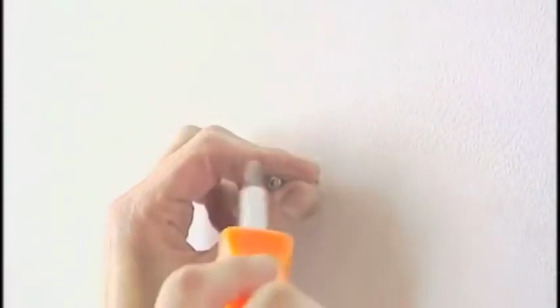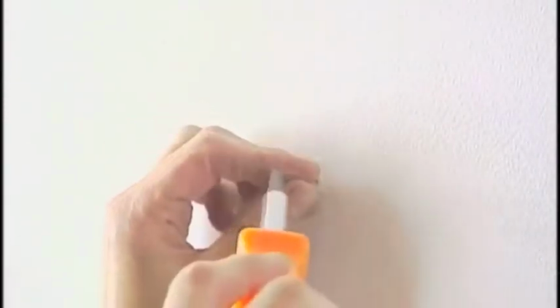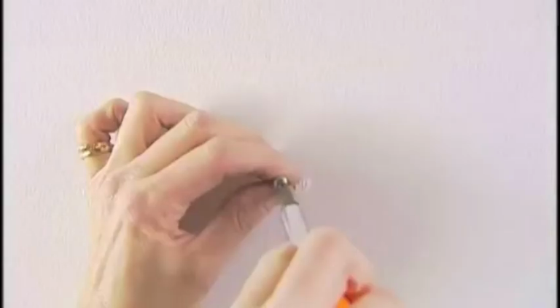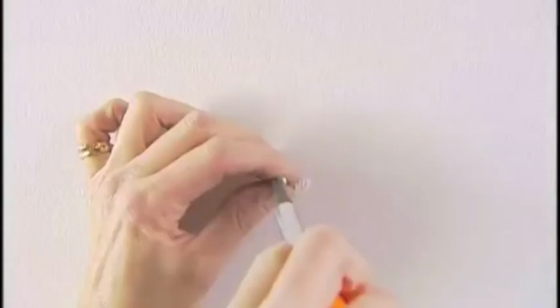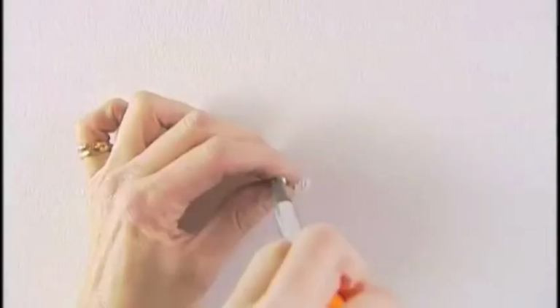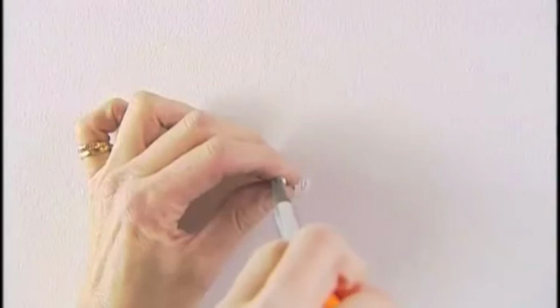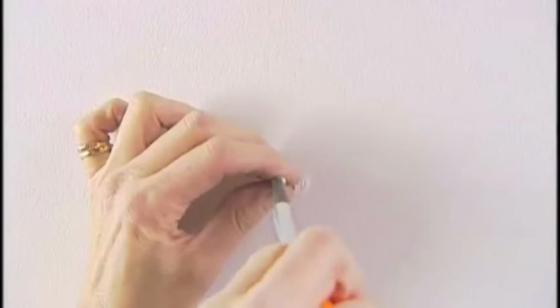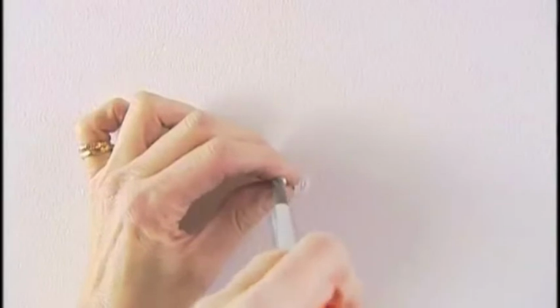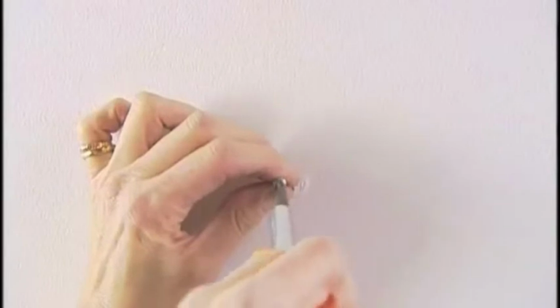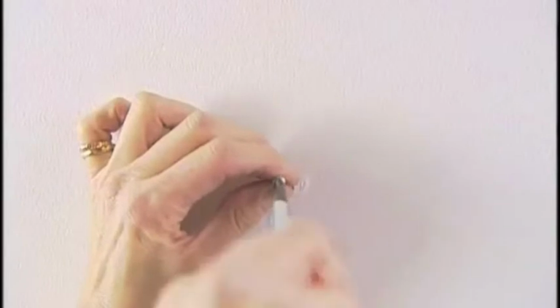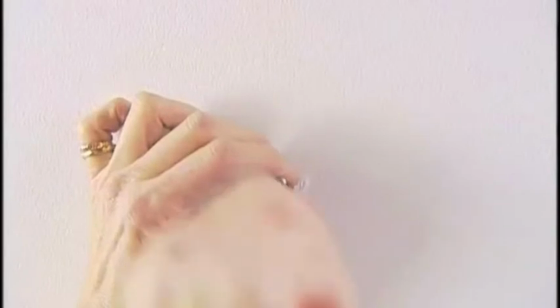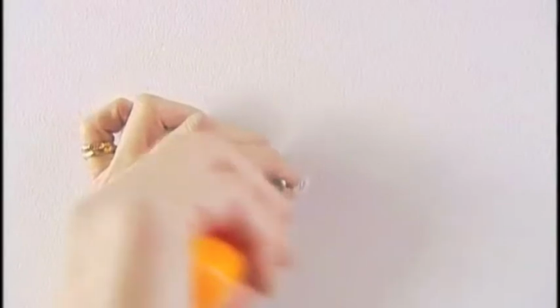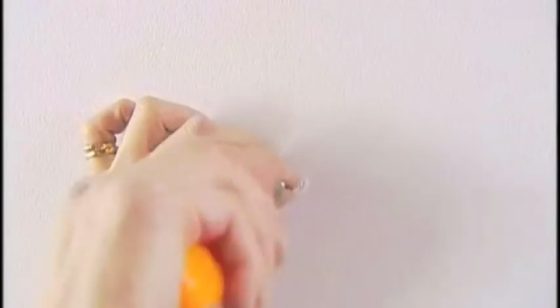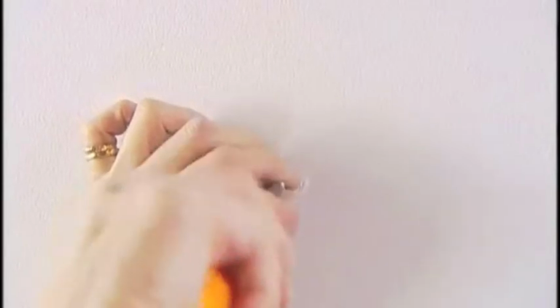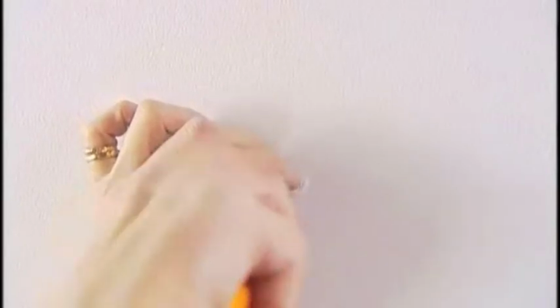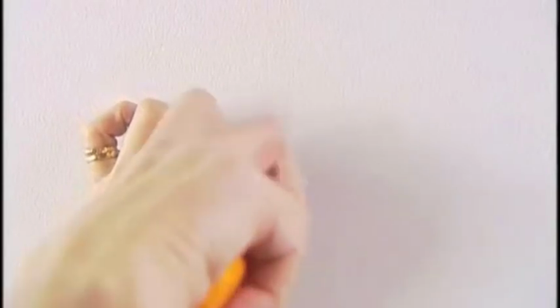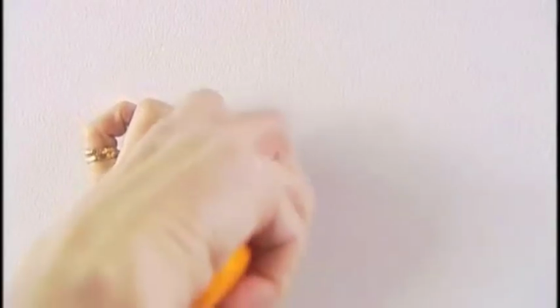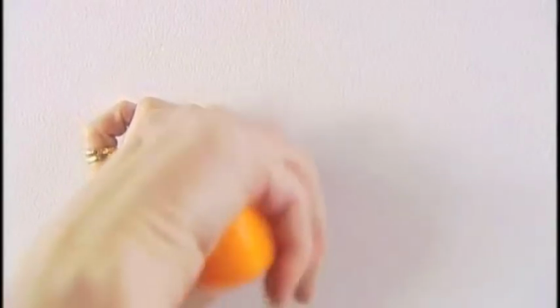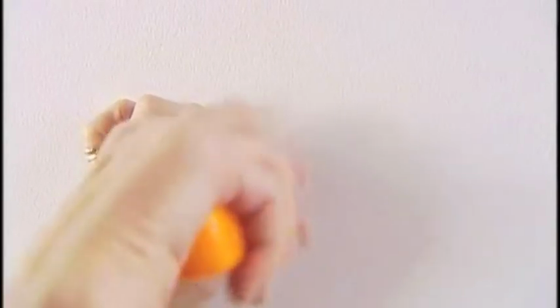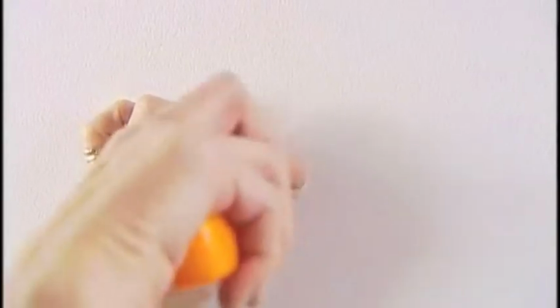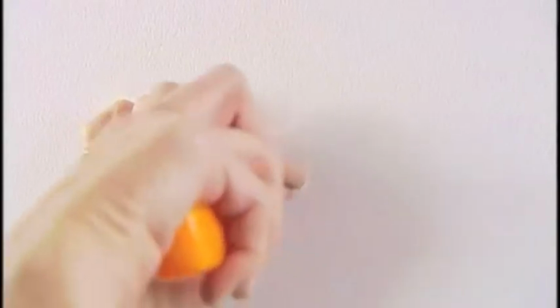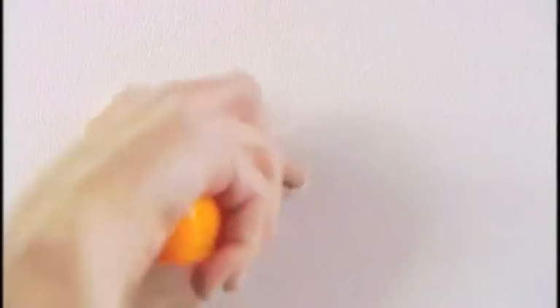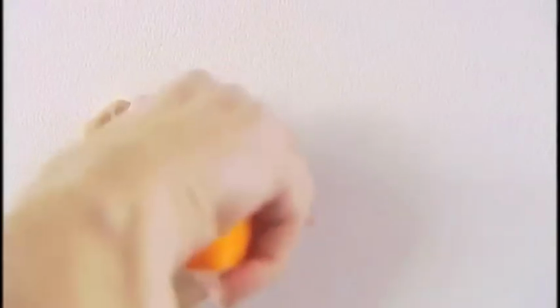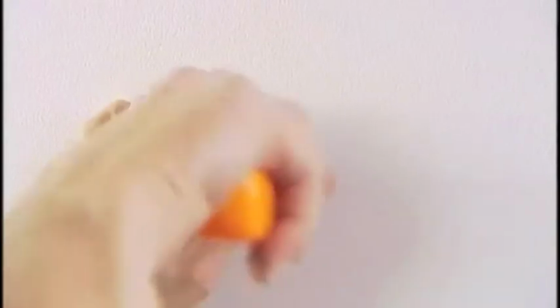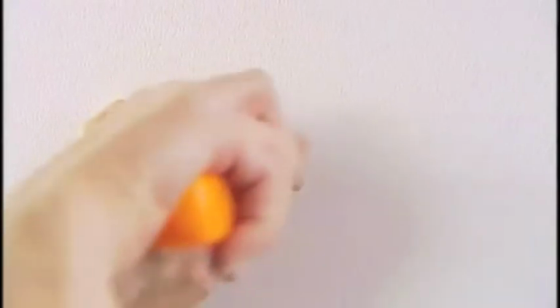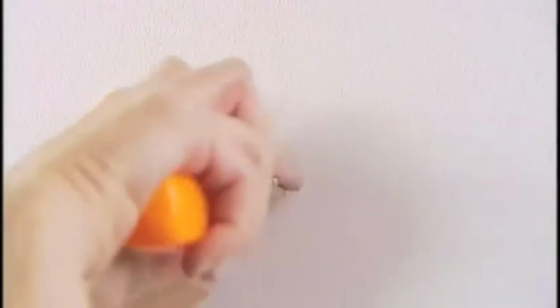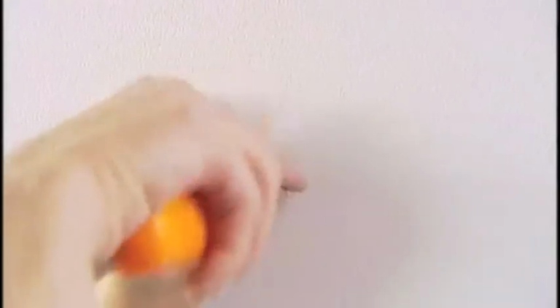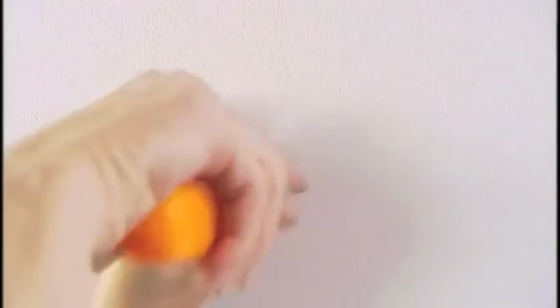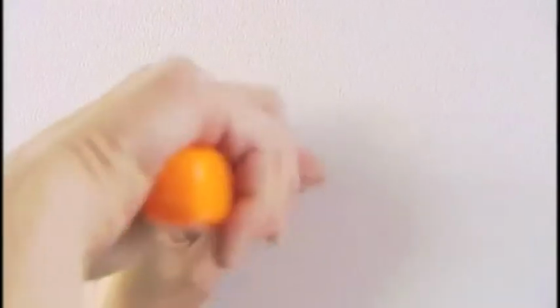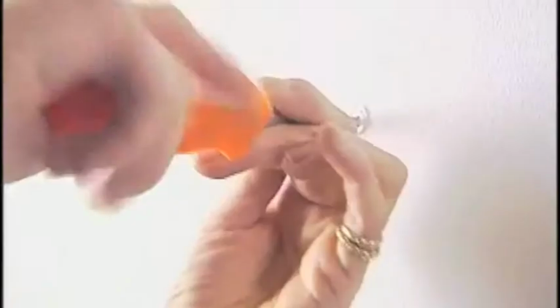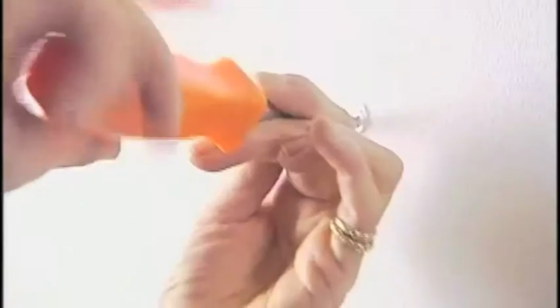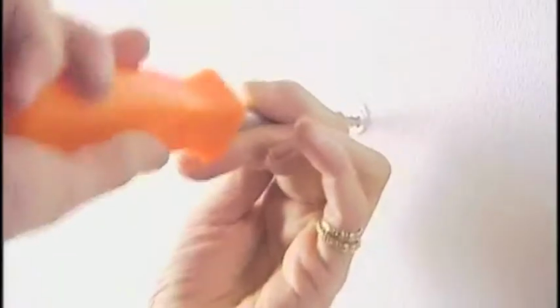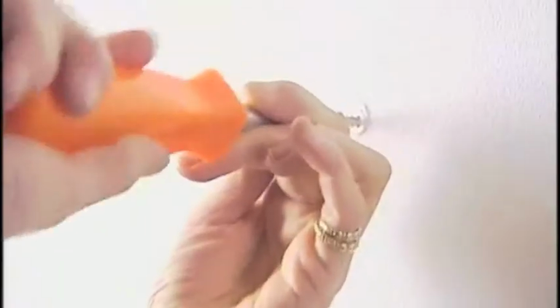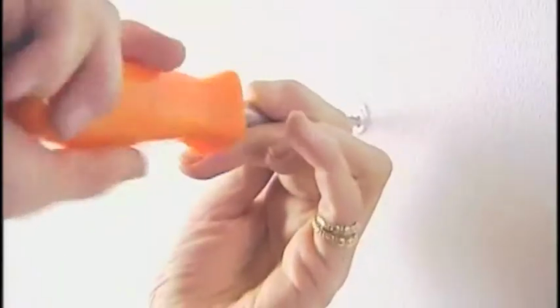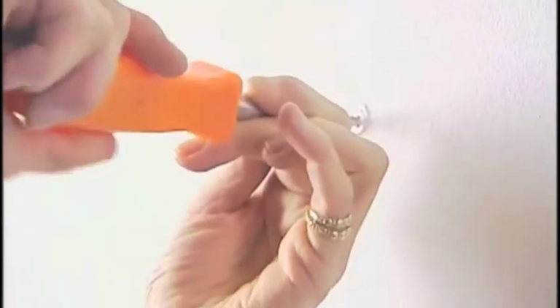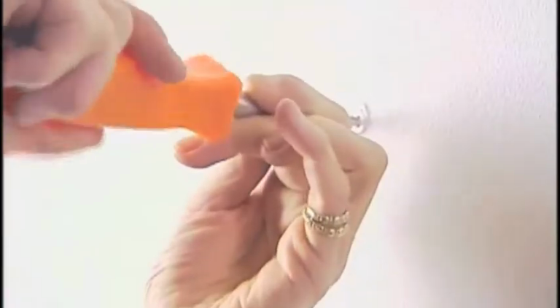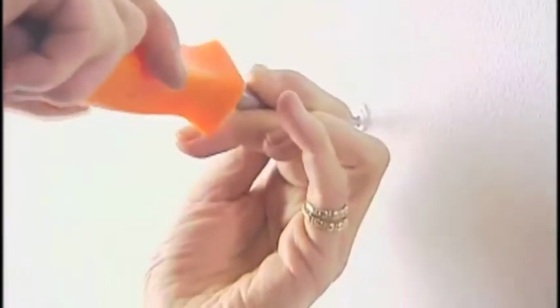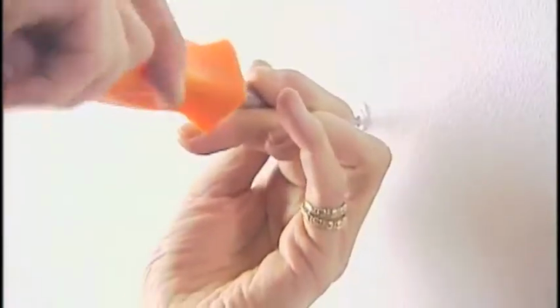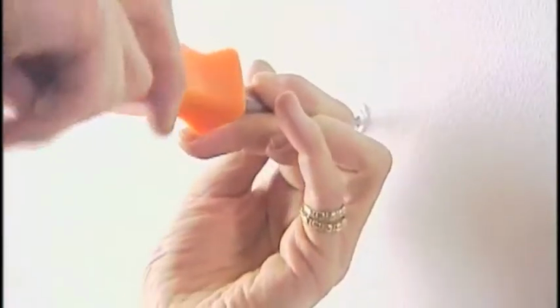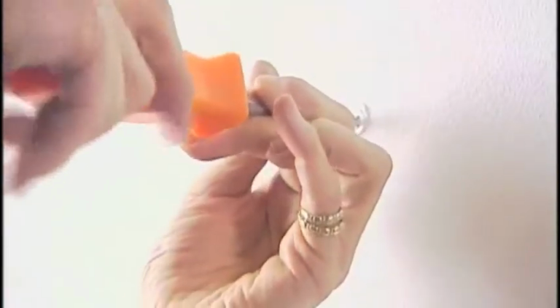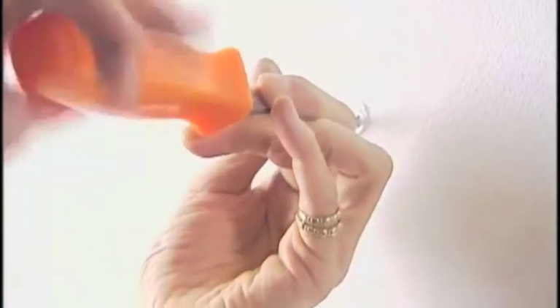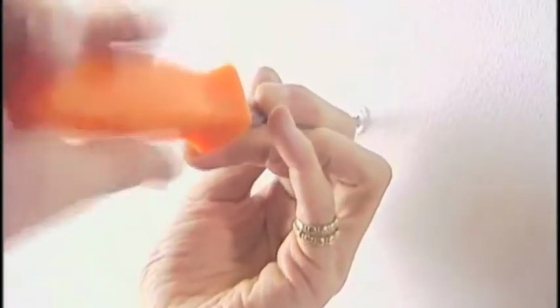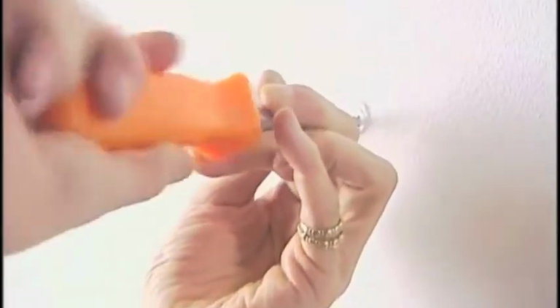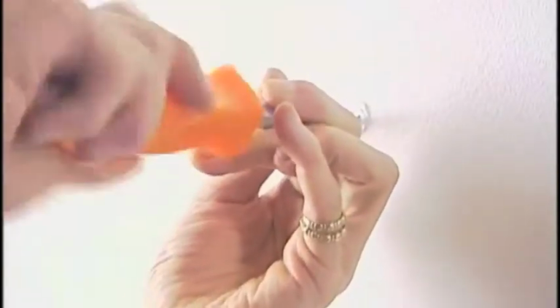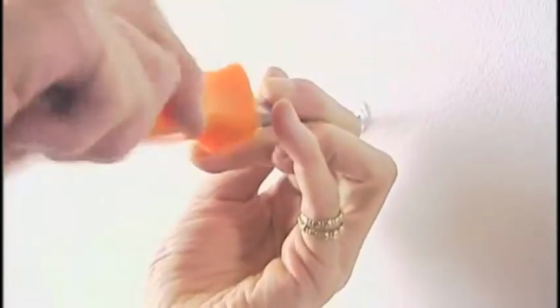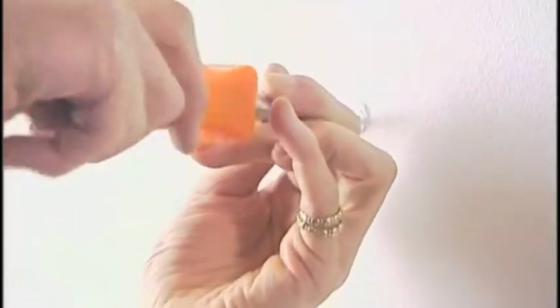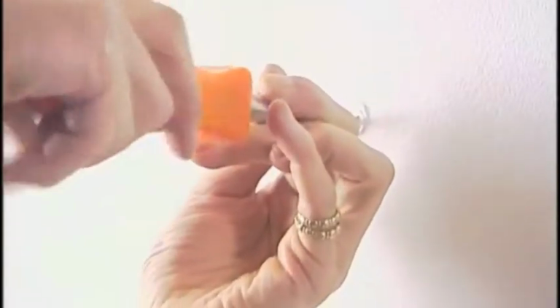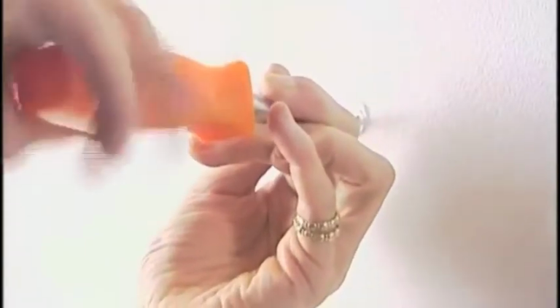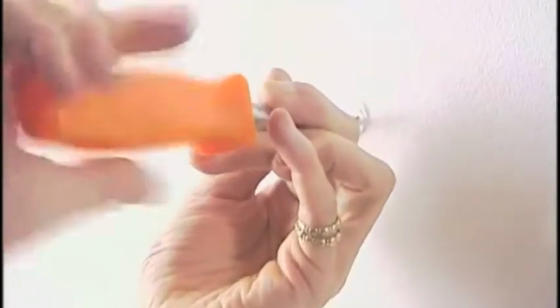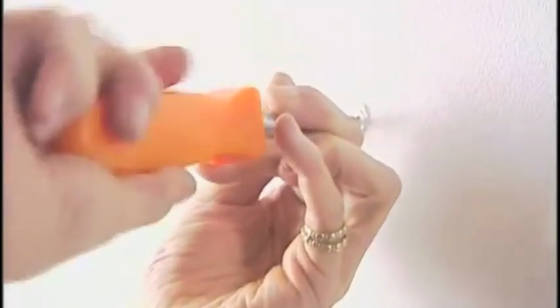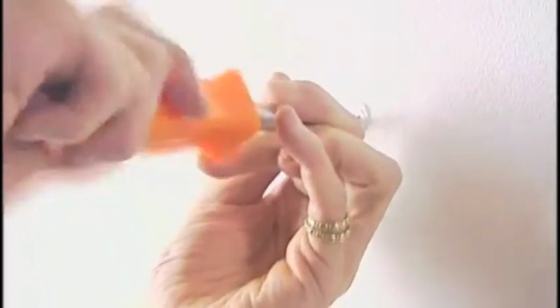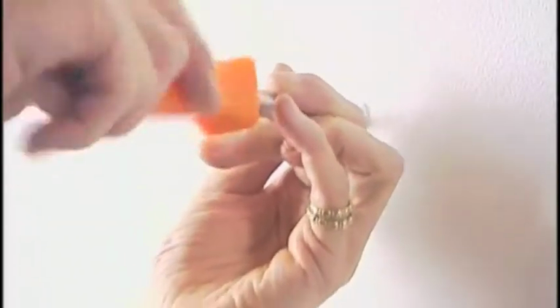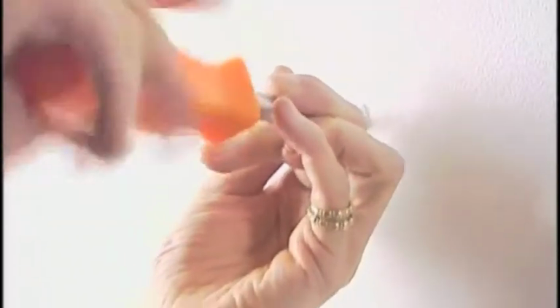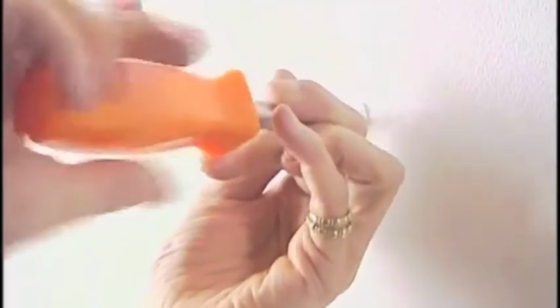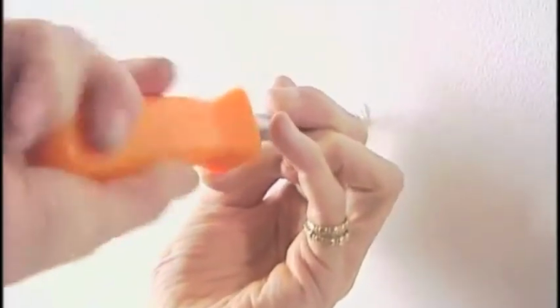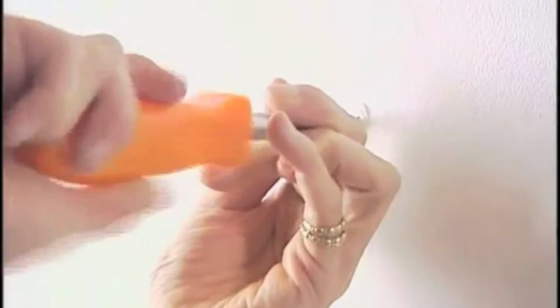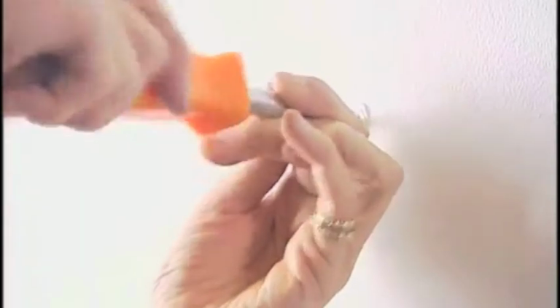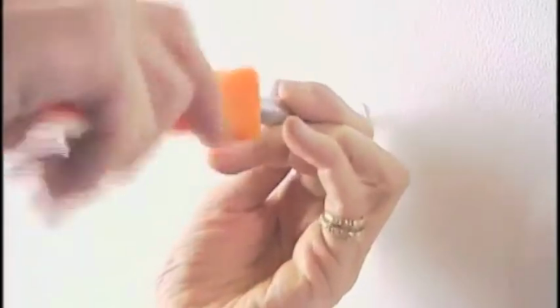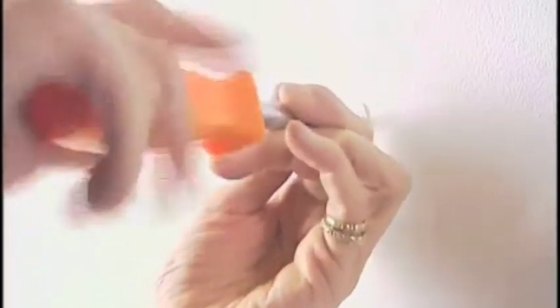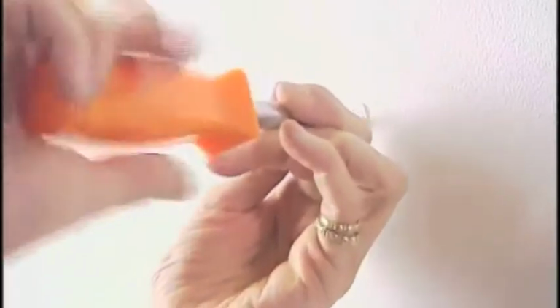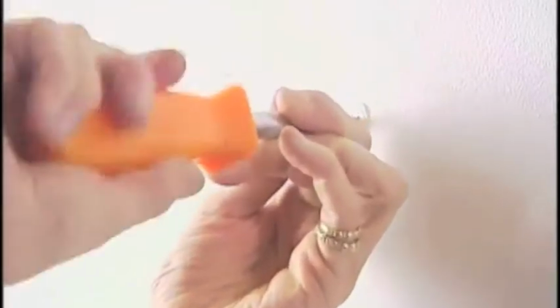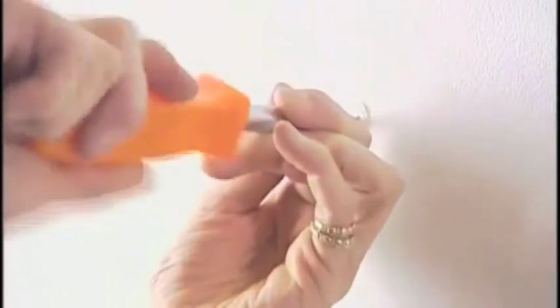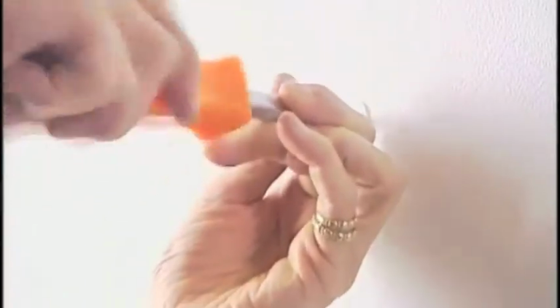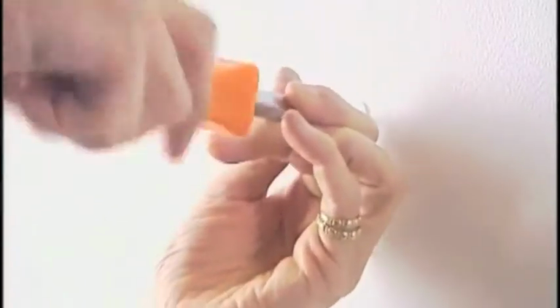Be sure to read the hanger package carefully before making a purchase. Different hangers are designed to hold different weights.